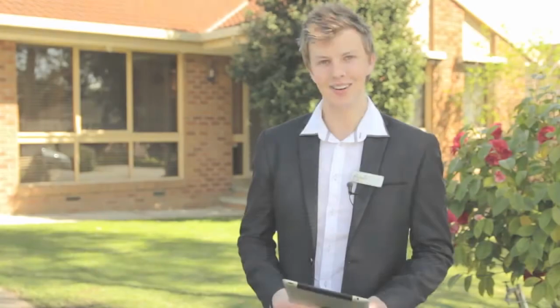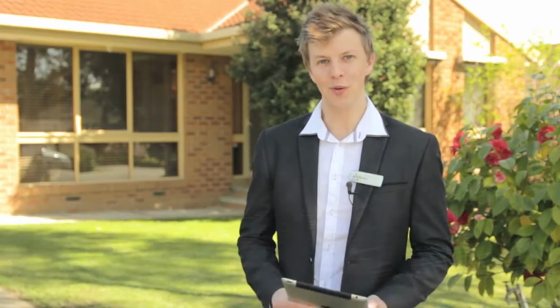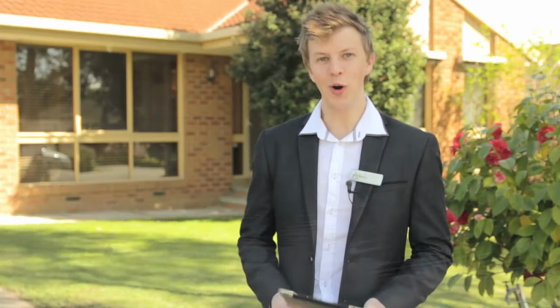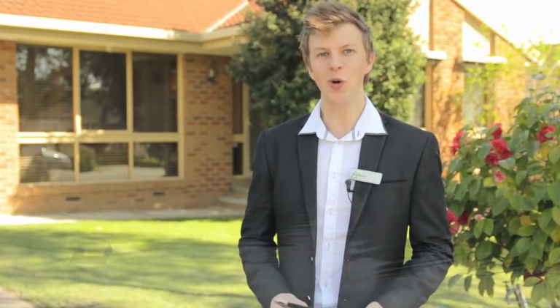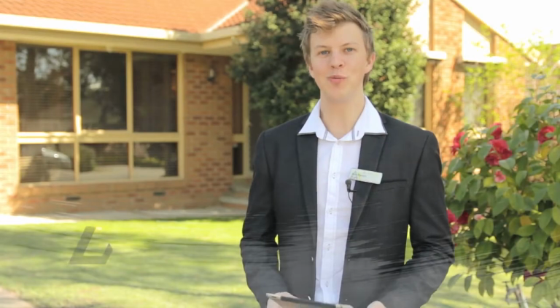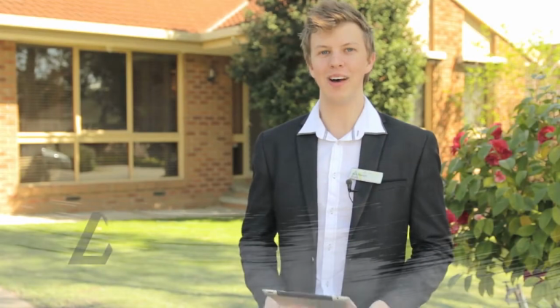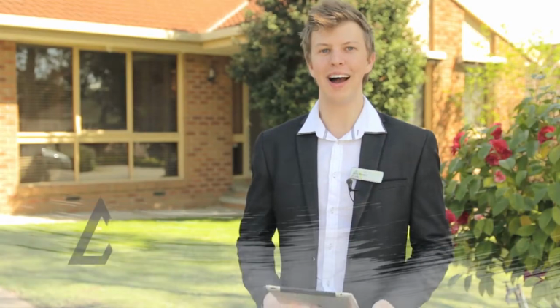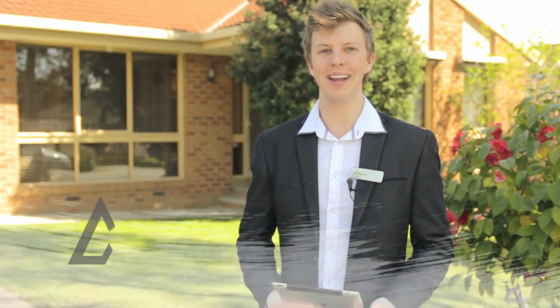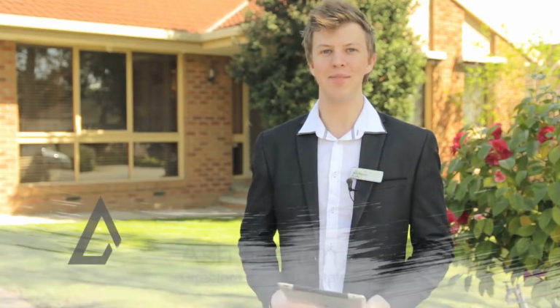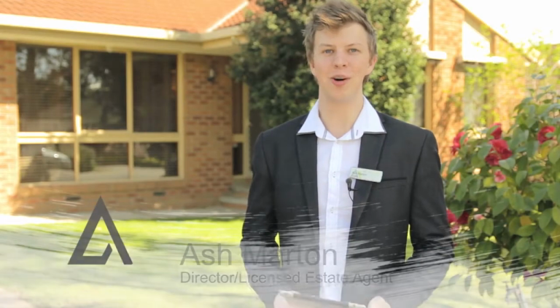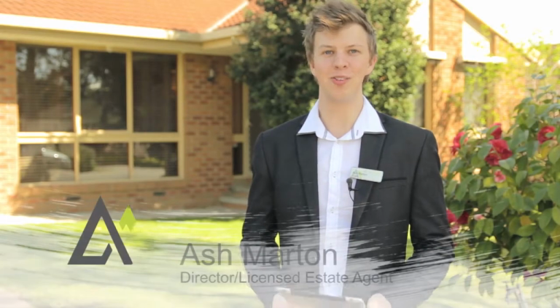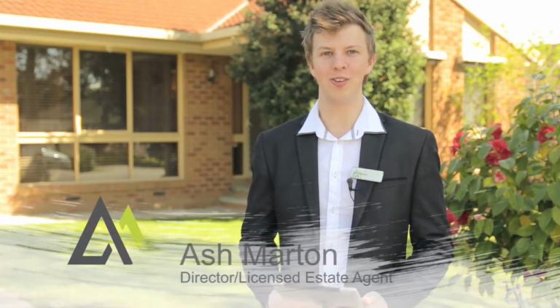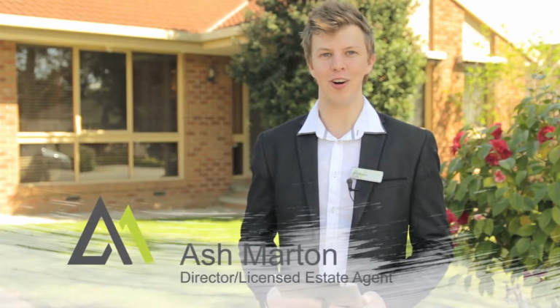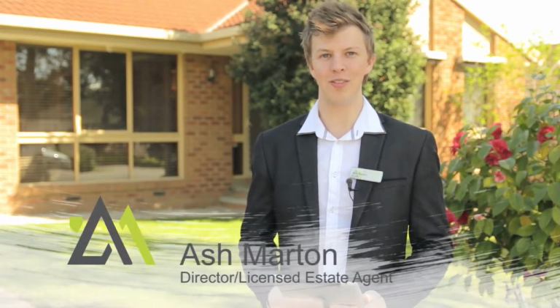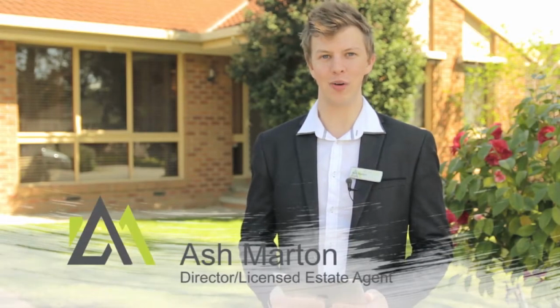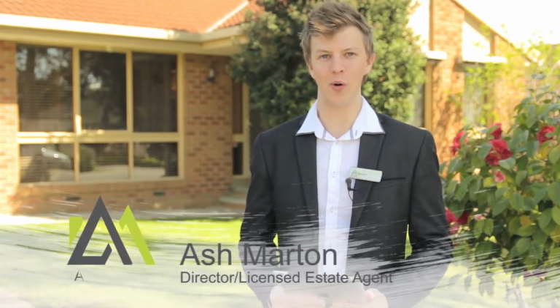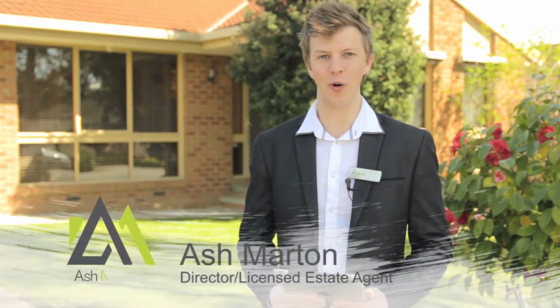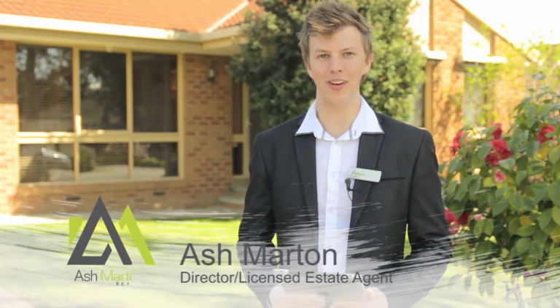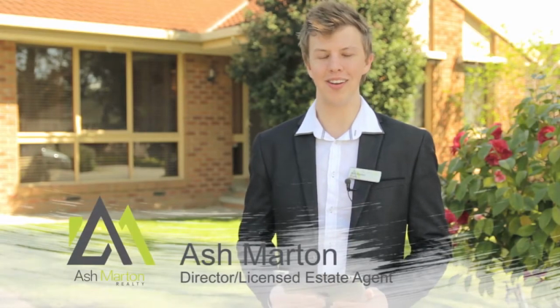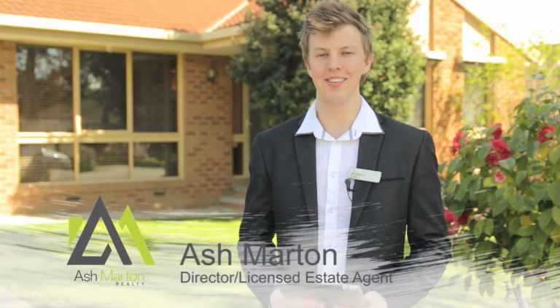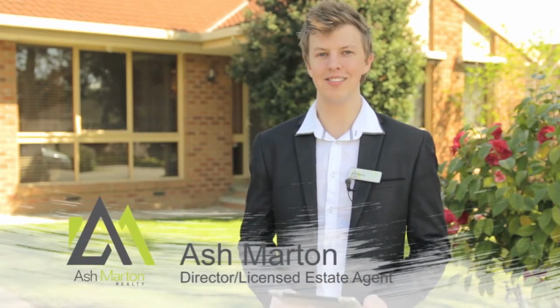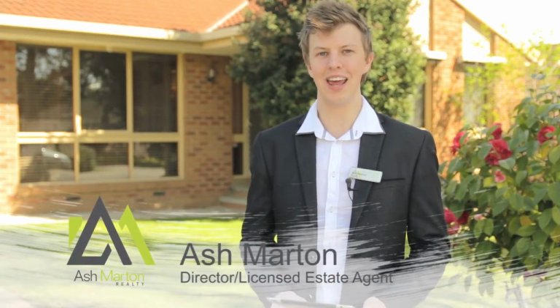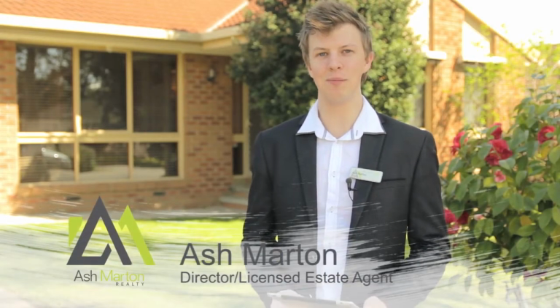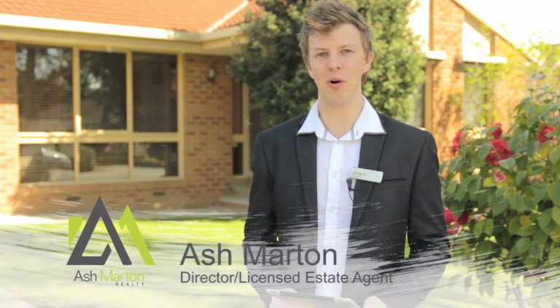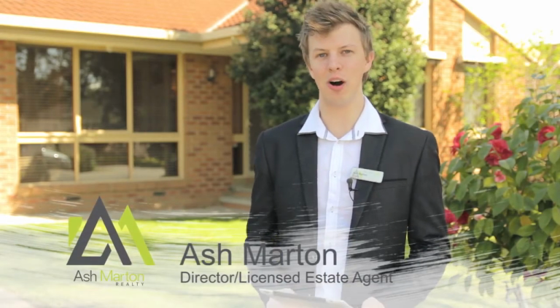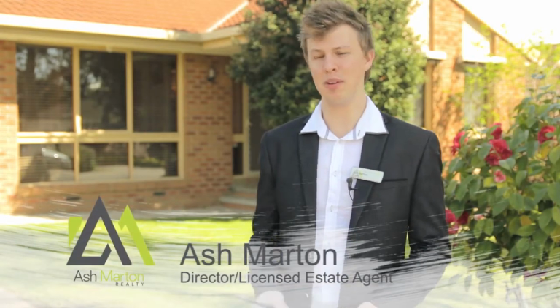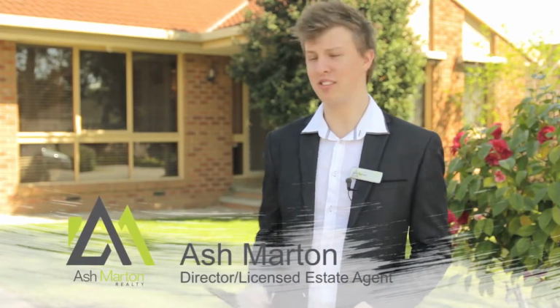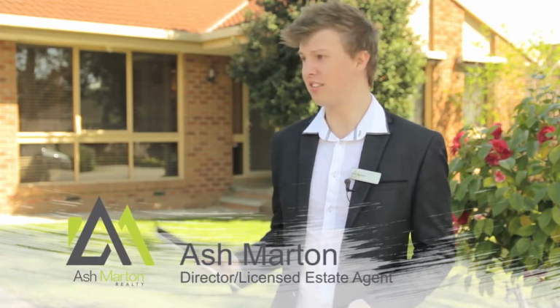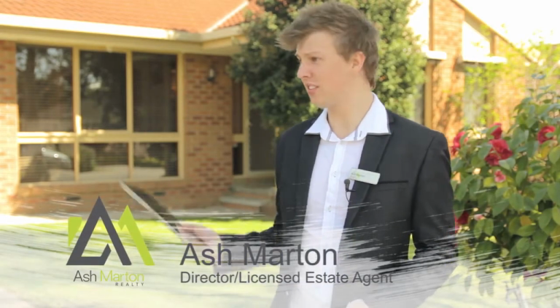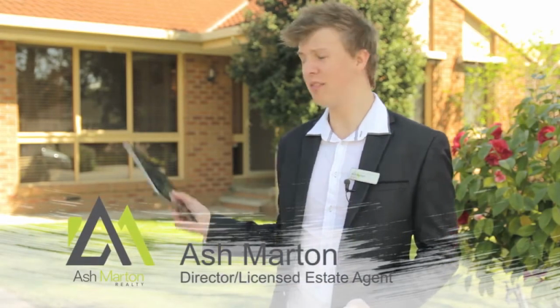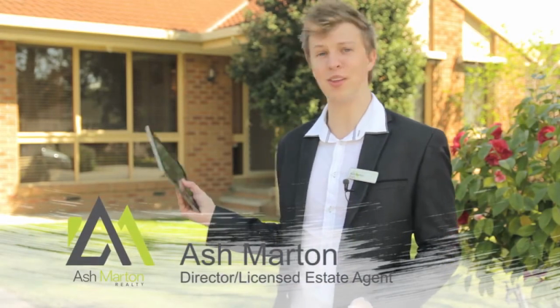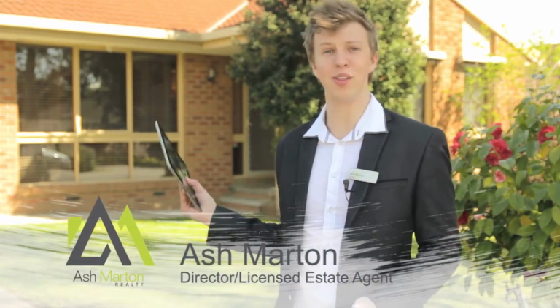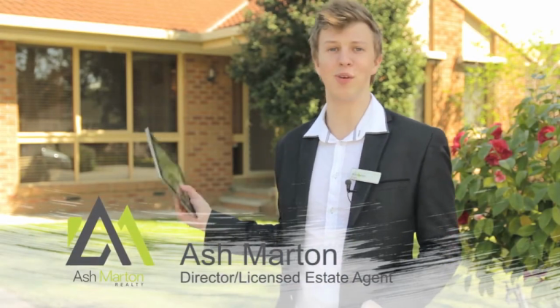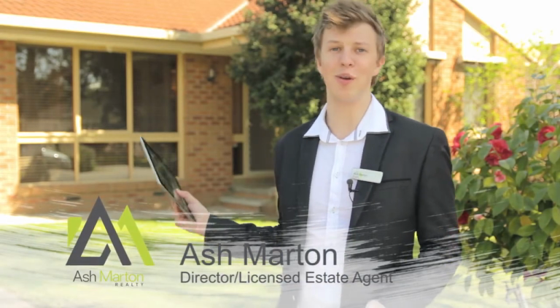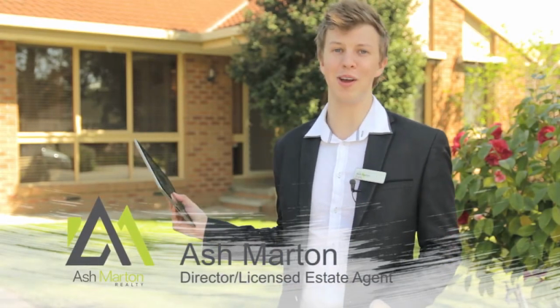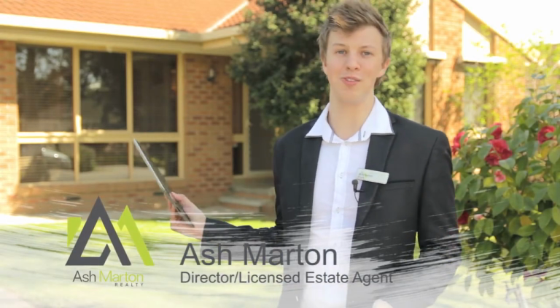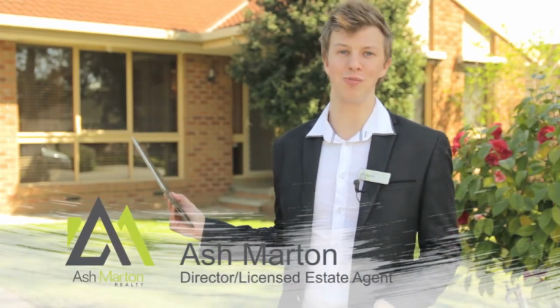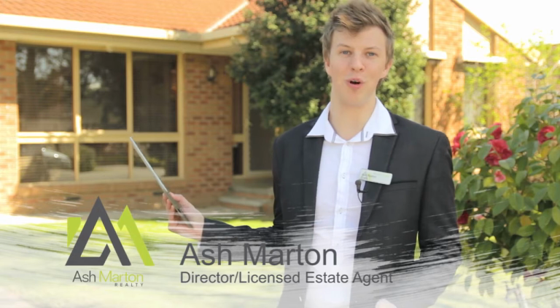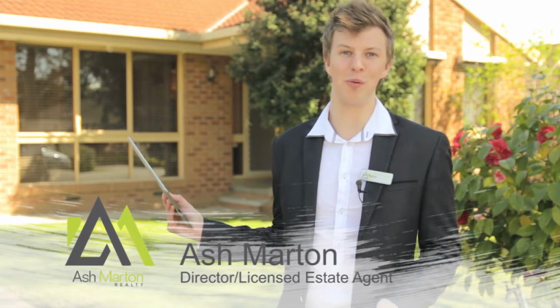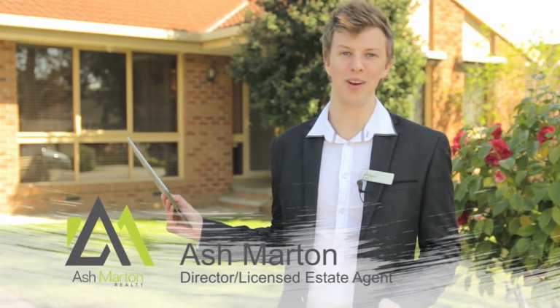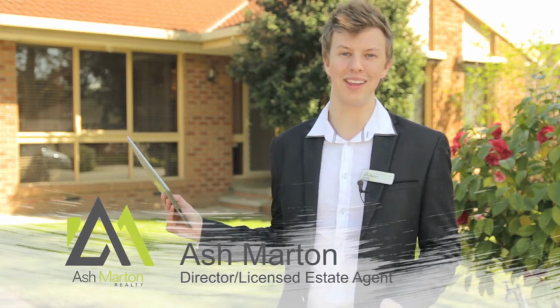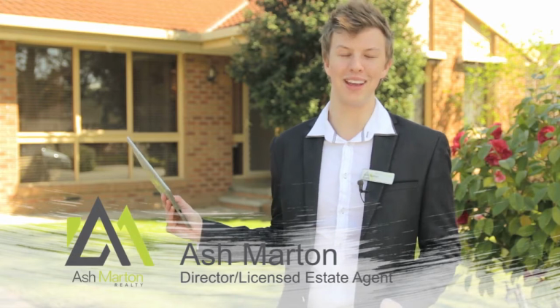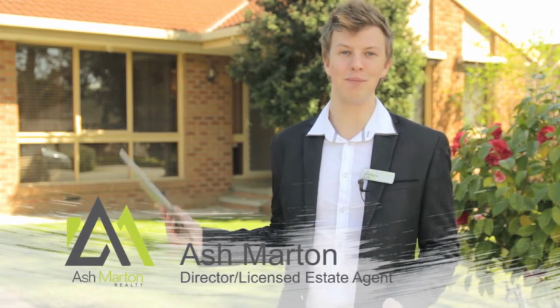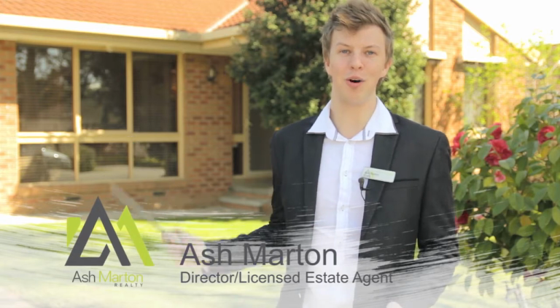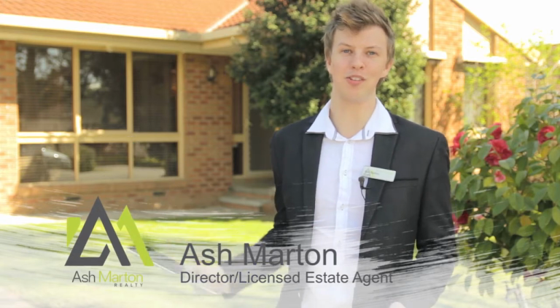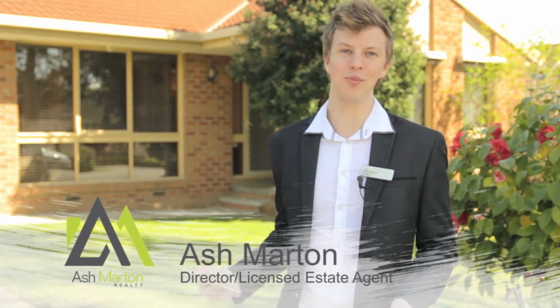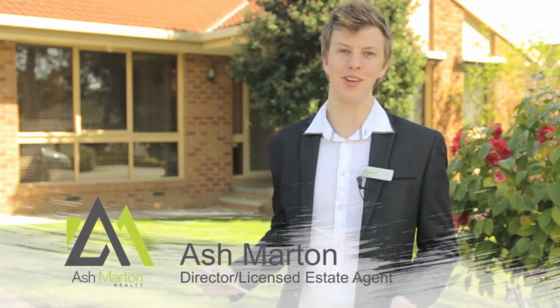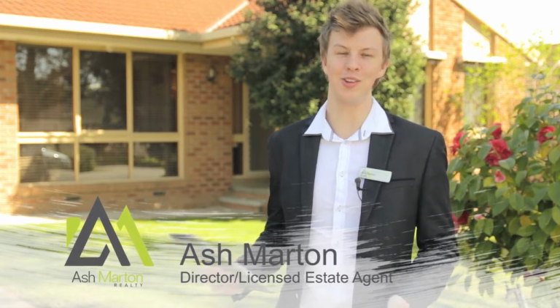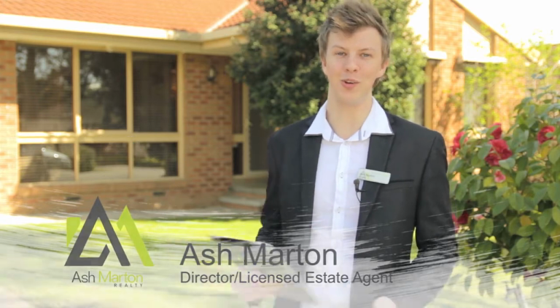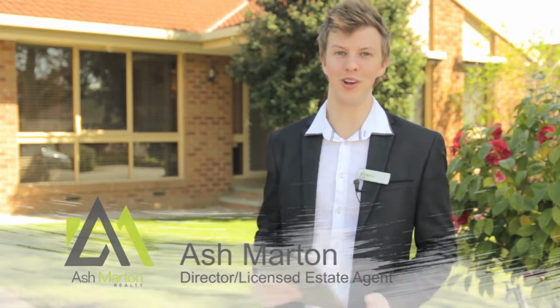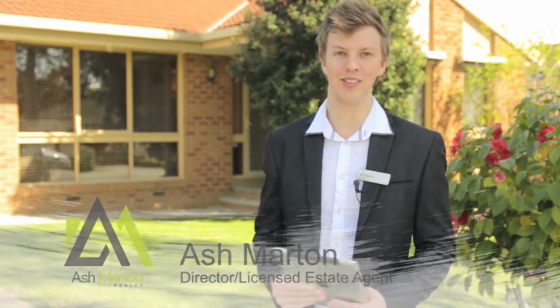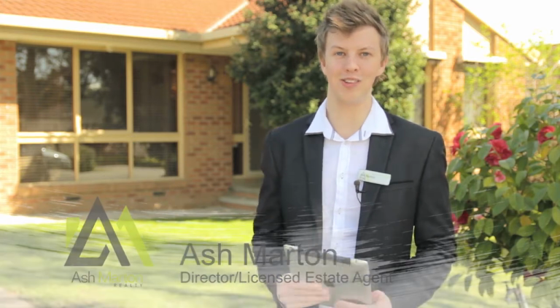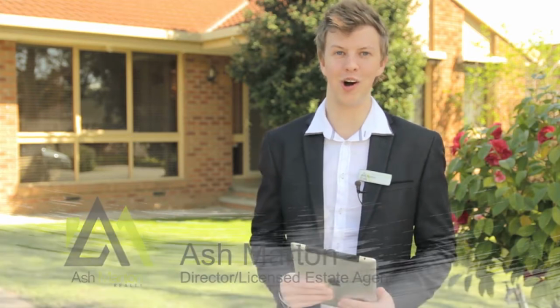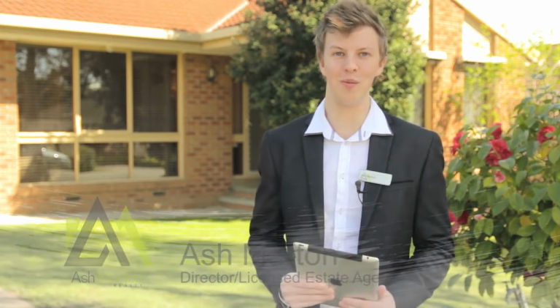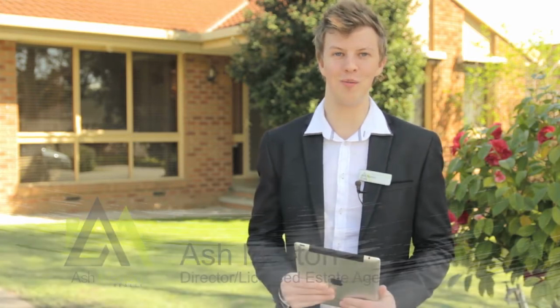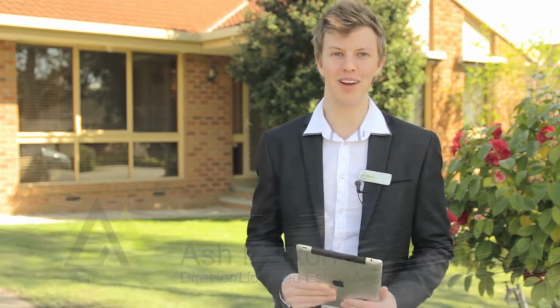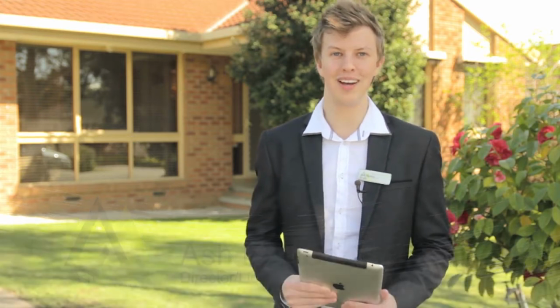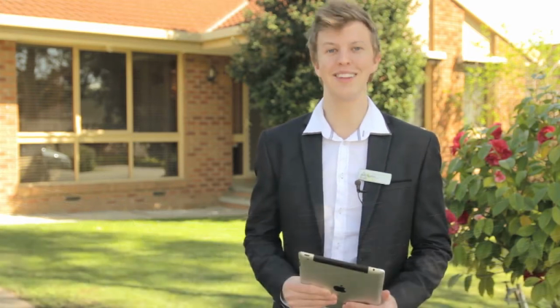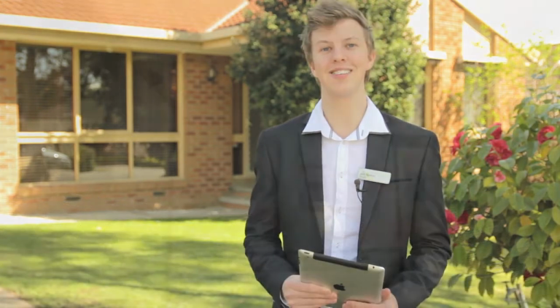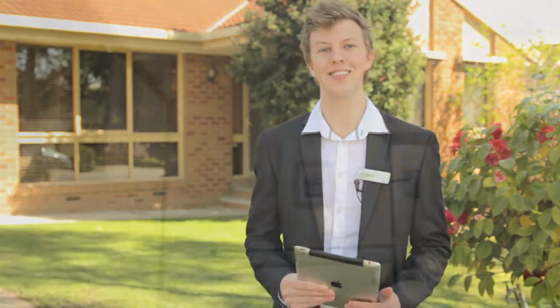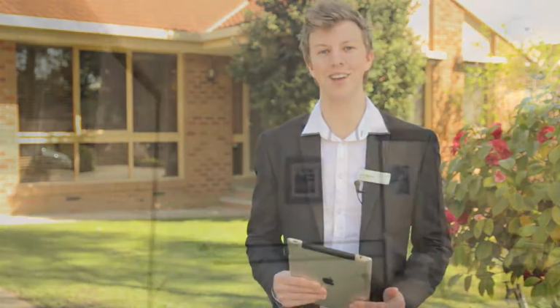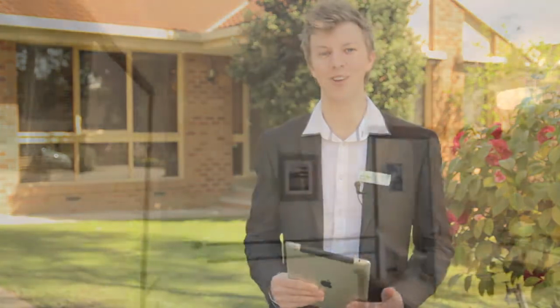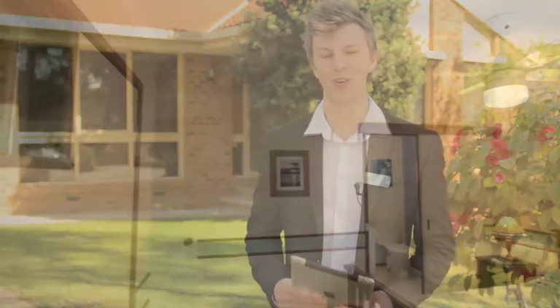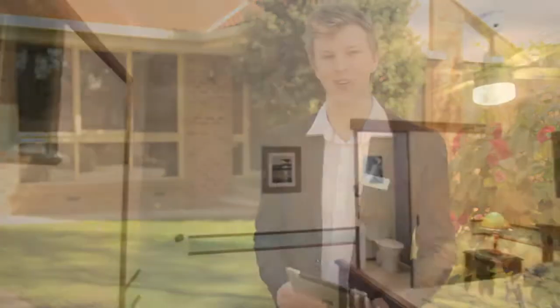Welcome to 8 Mottons Drive, Langwarren. Standing behind me is this lovely three bedroom property and possibly your next home. Let's take a look.